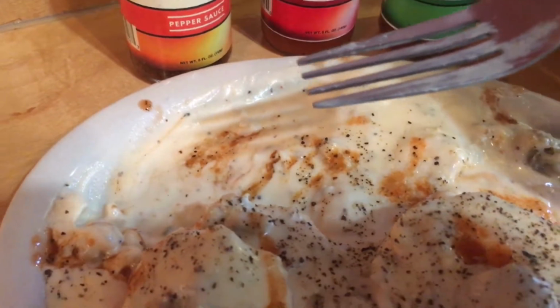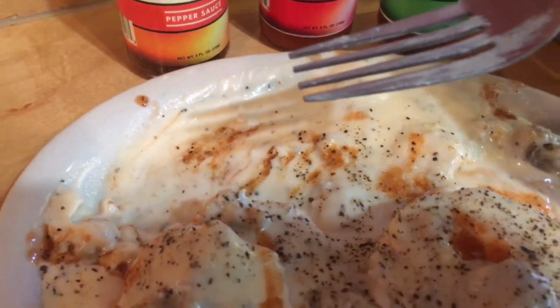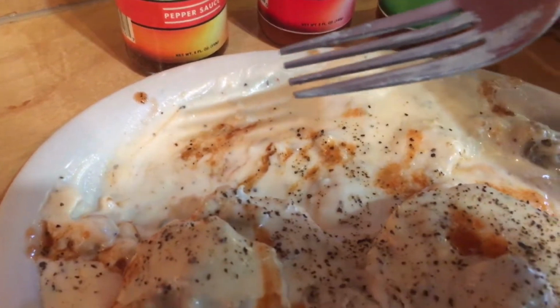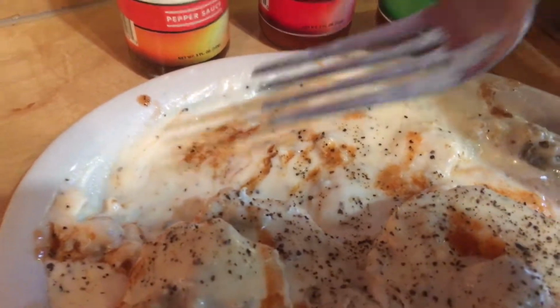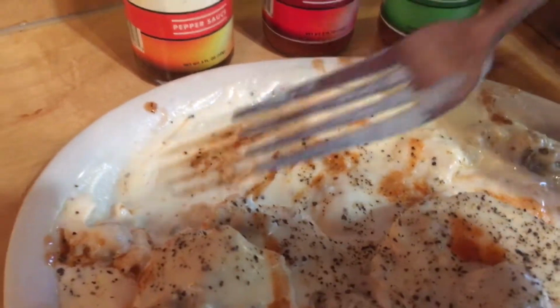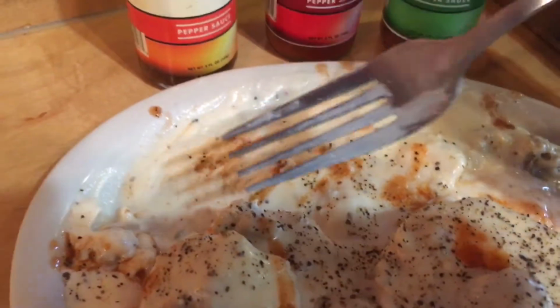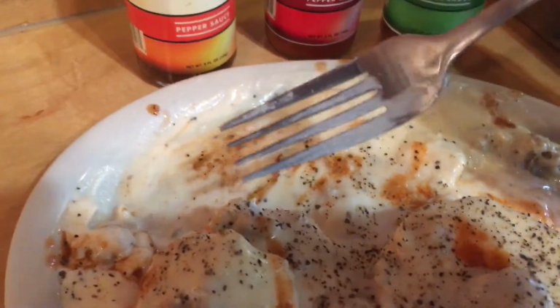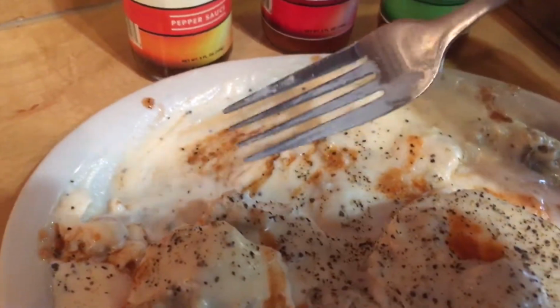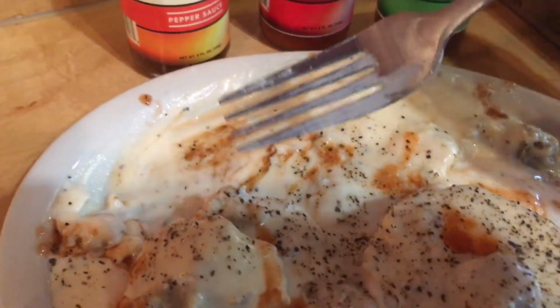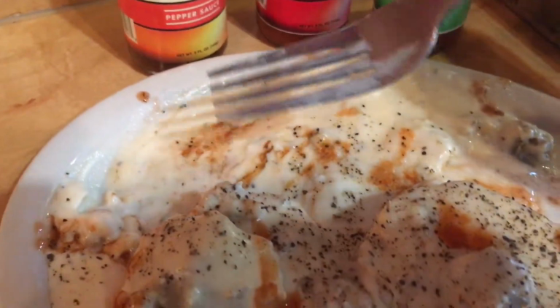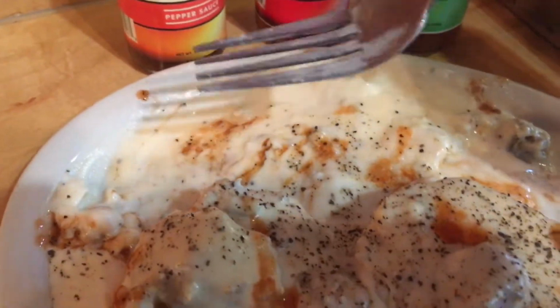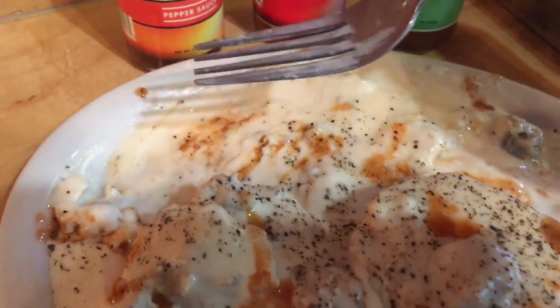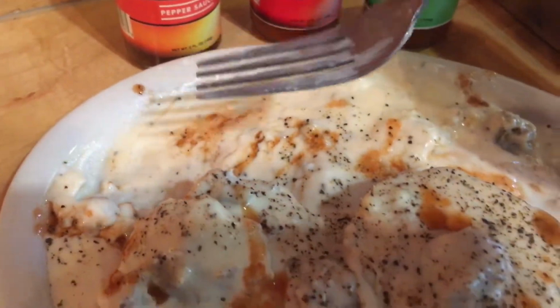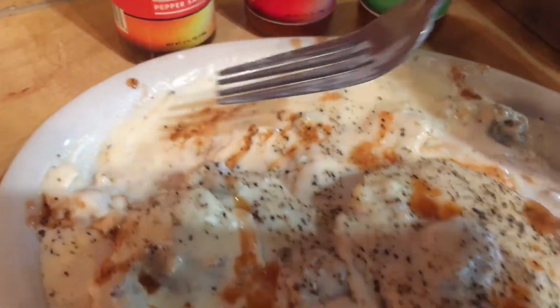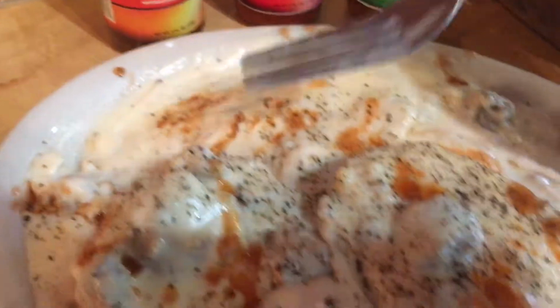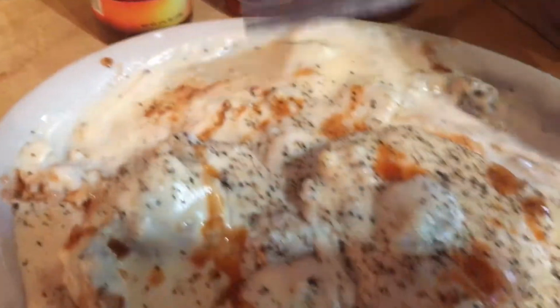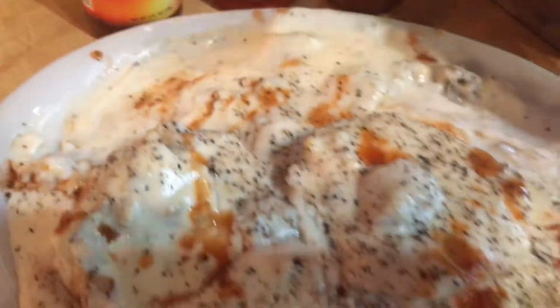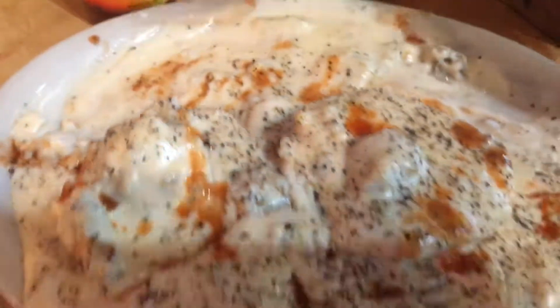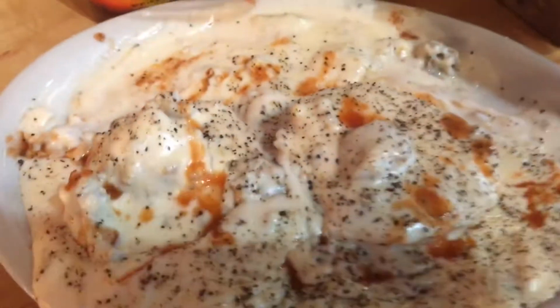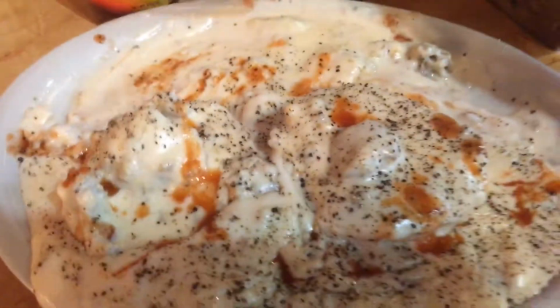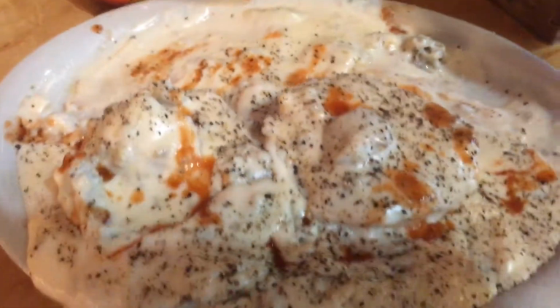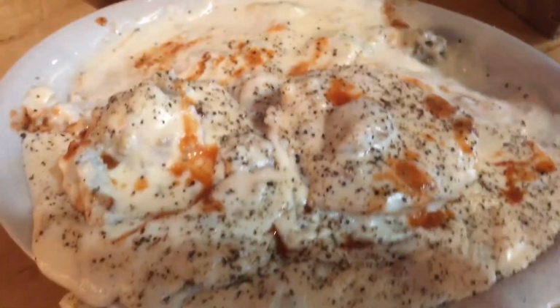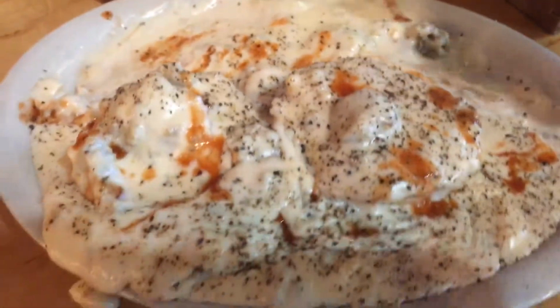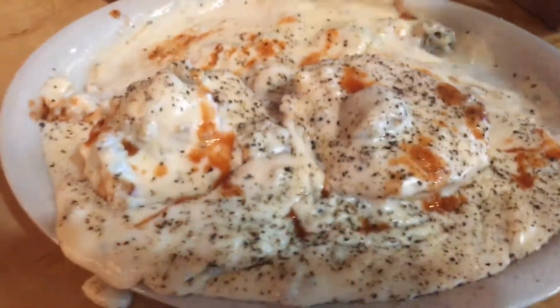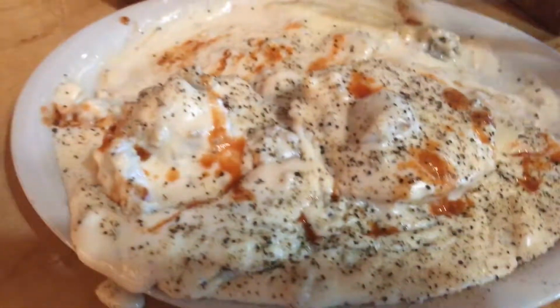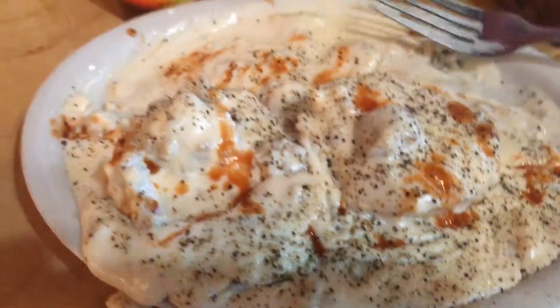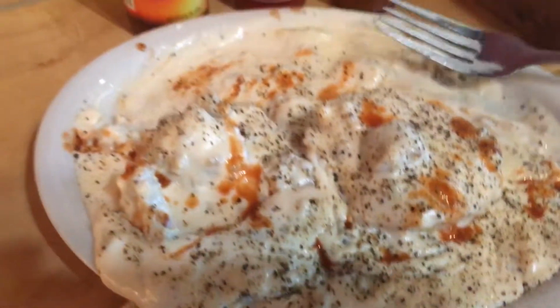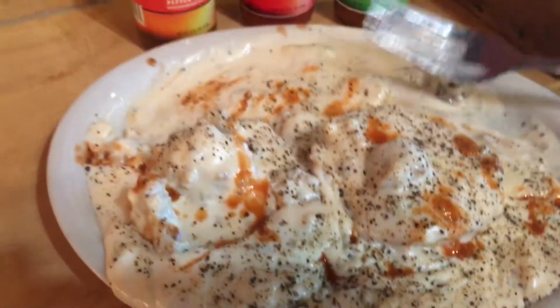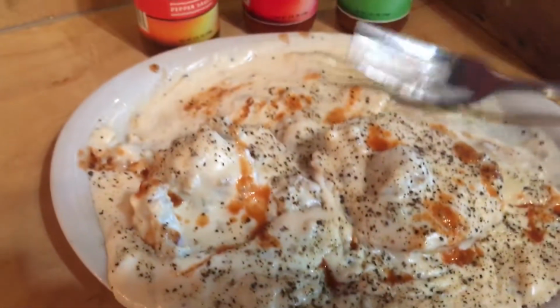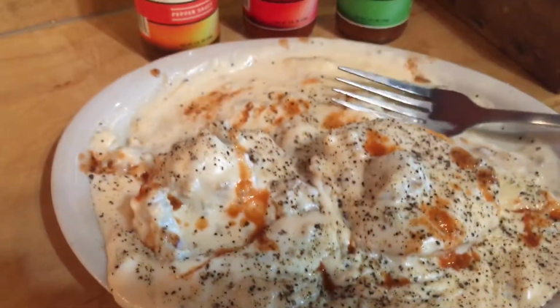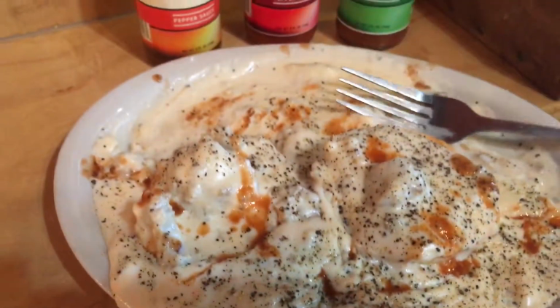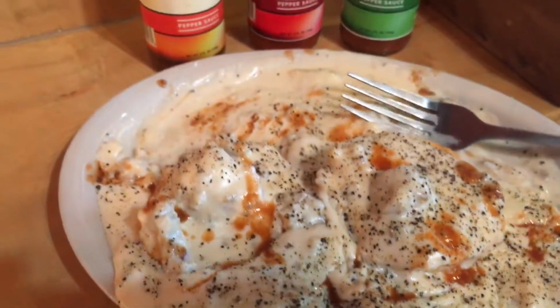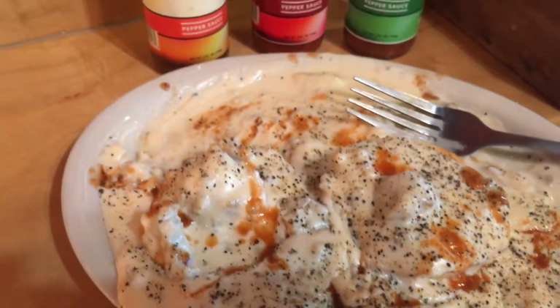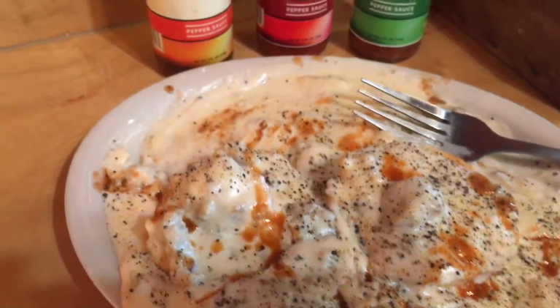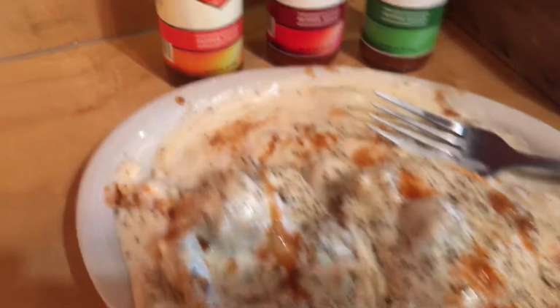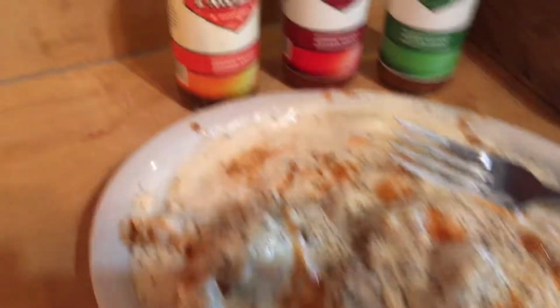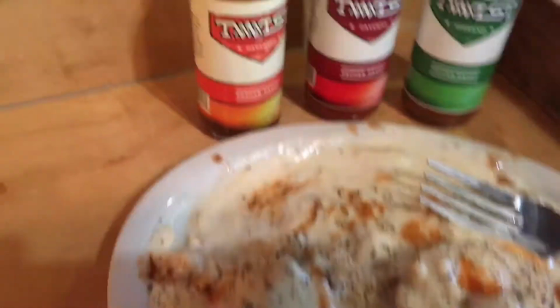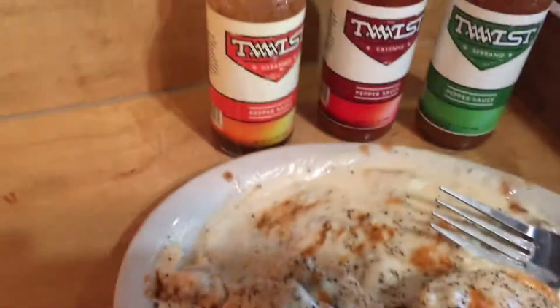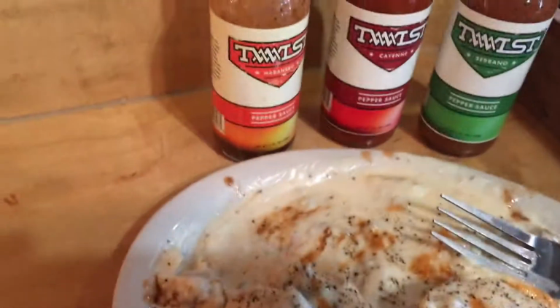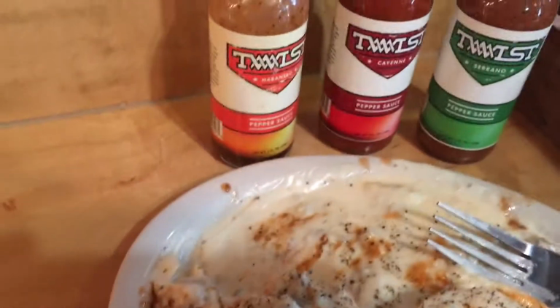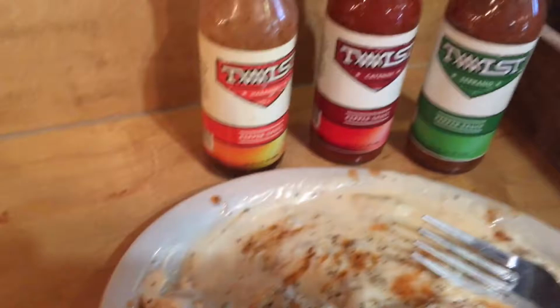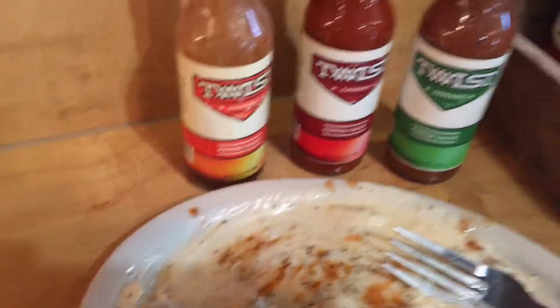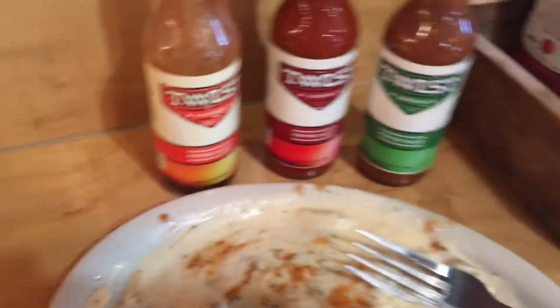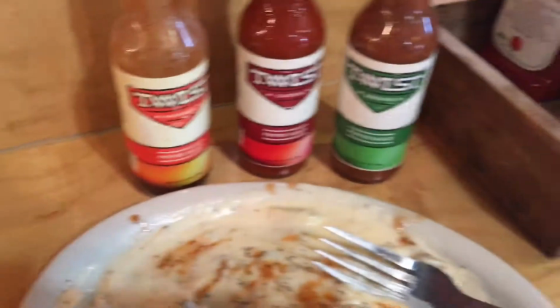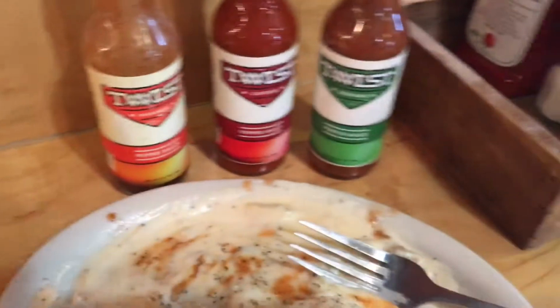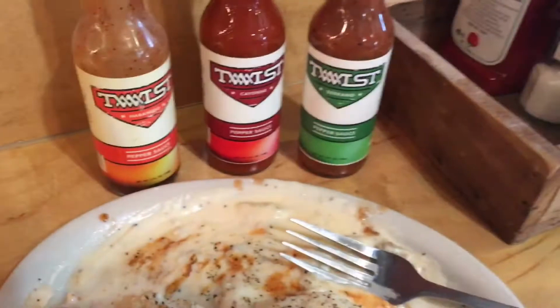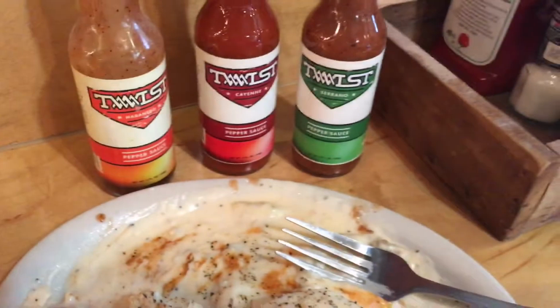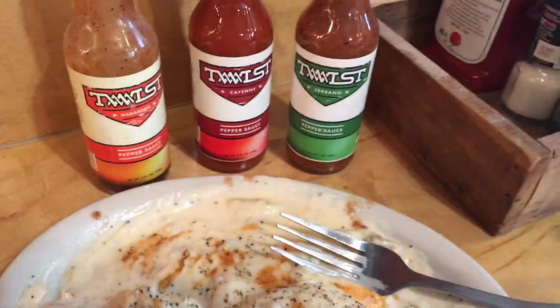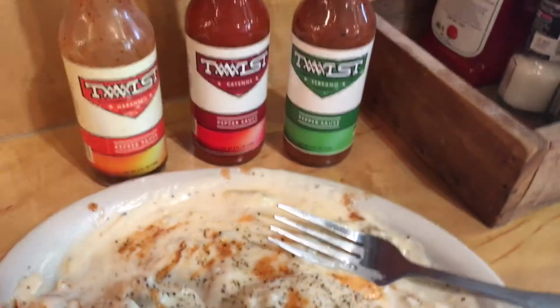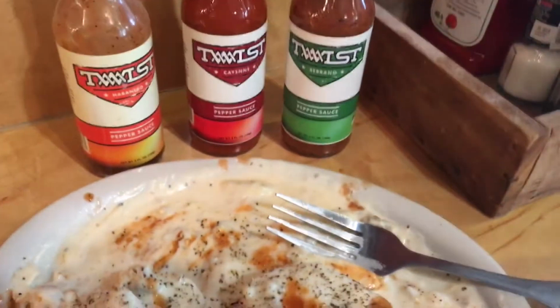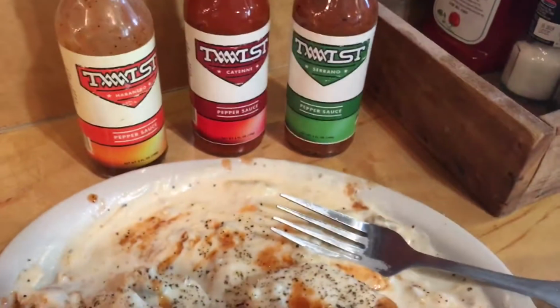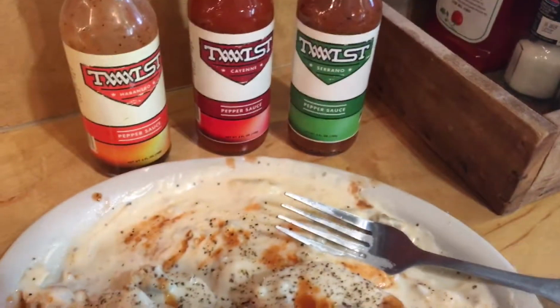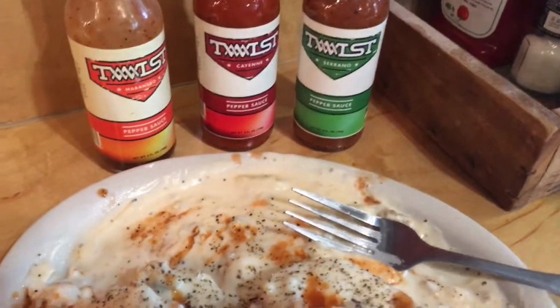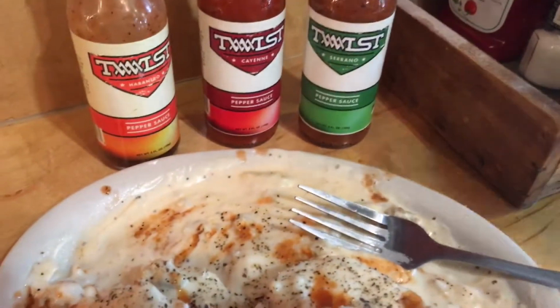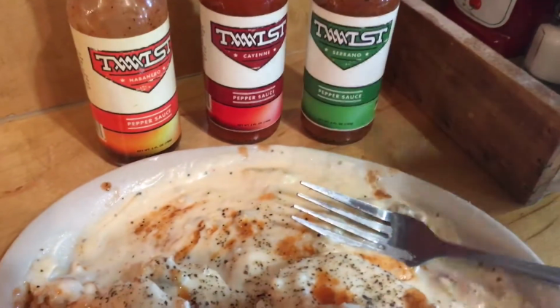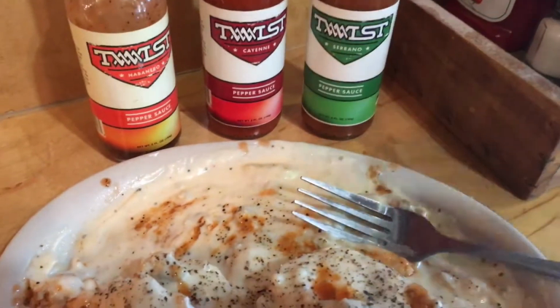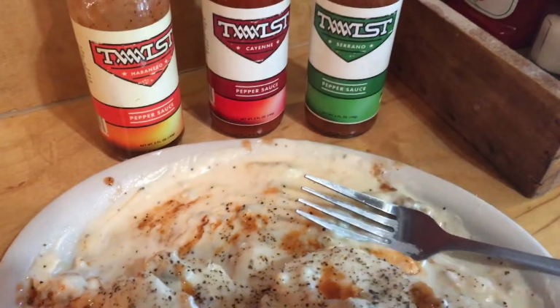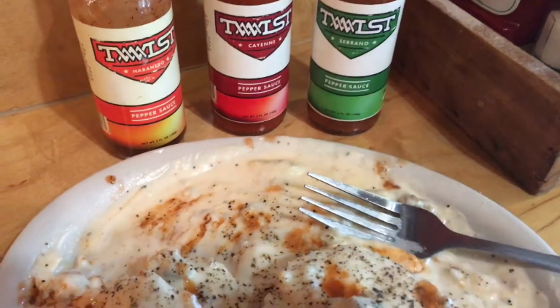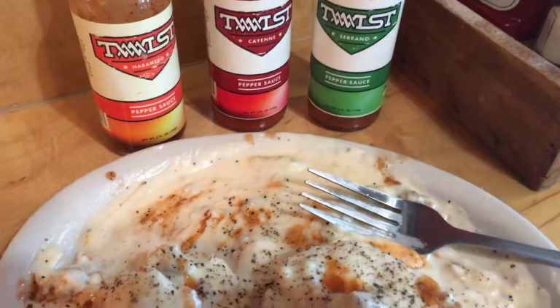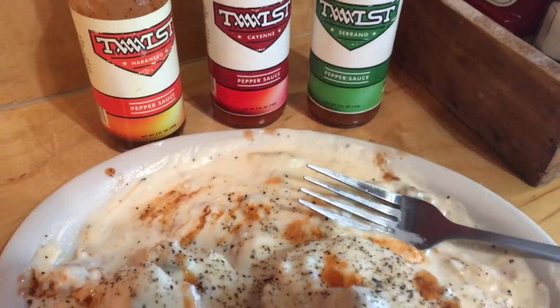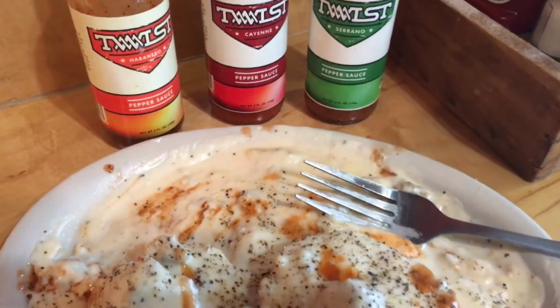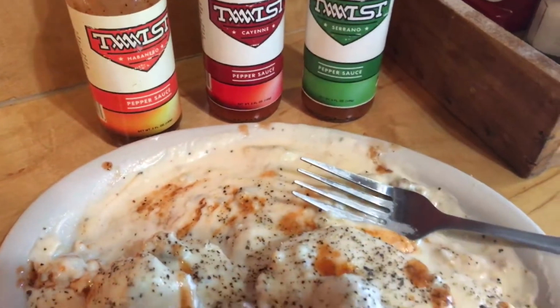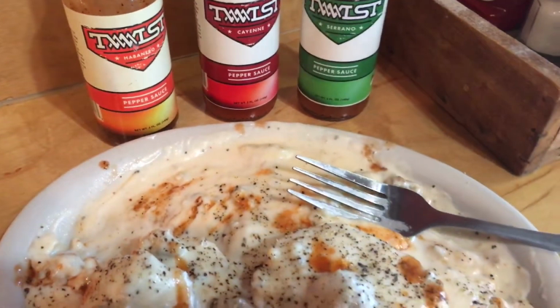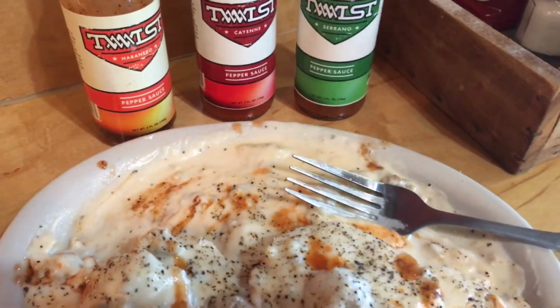Oh wow, that's hot! Holy cow, that's habanero for sure — really good.